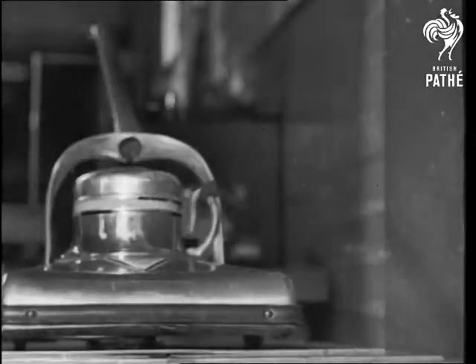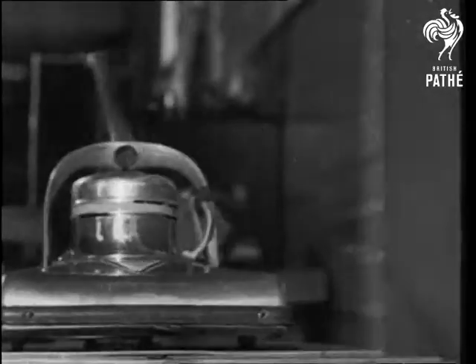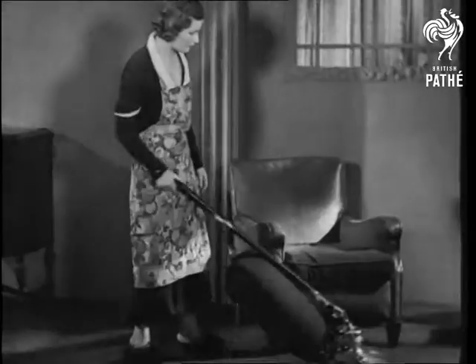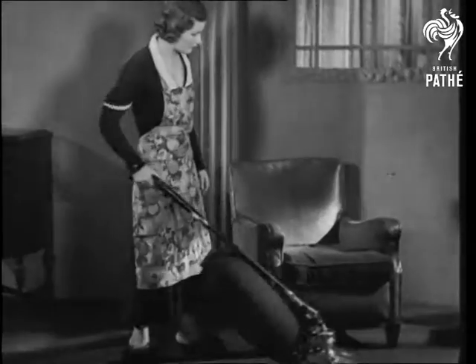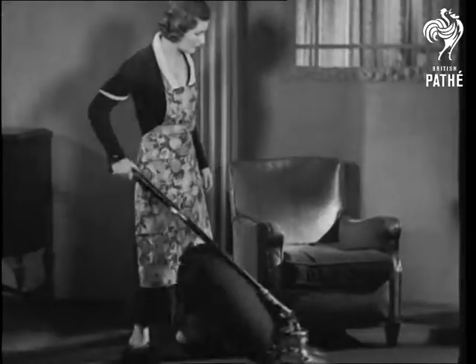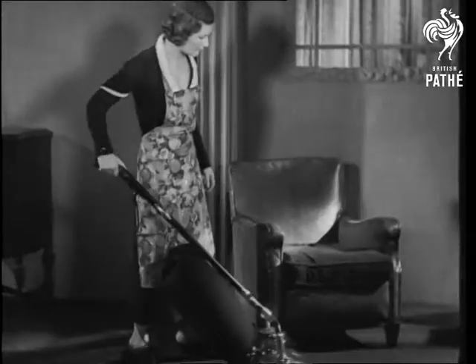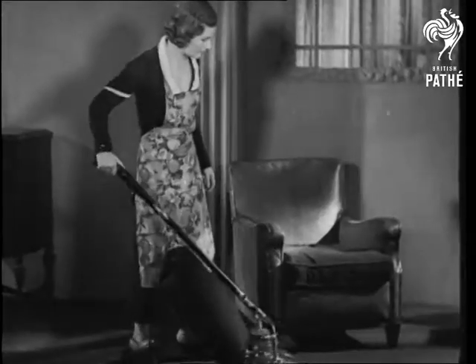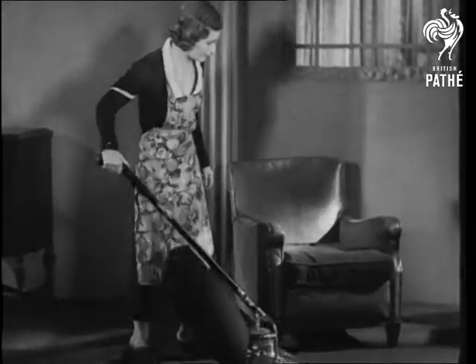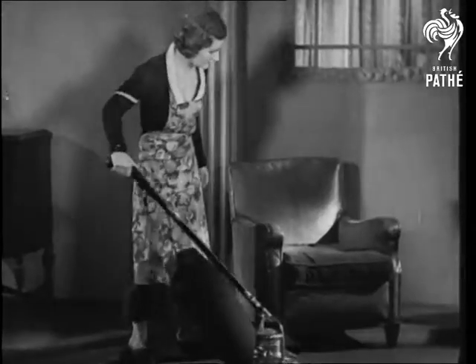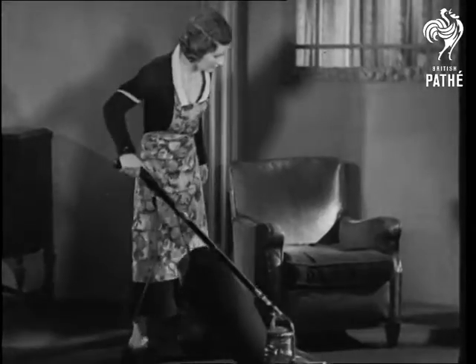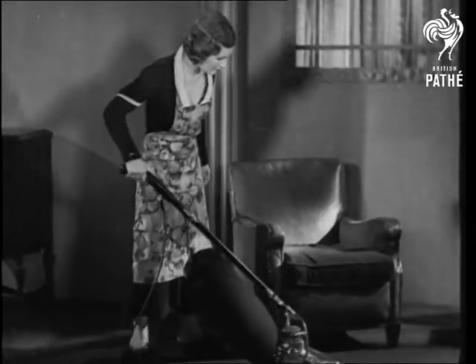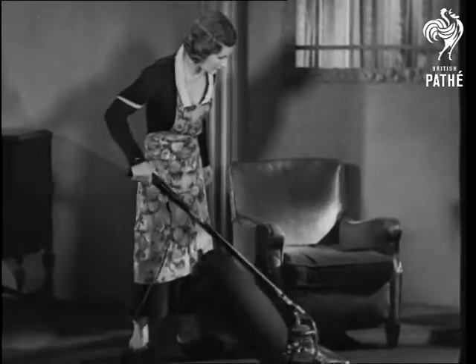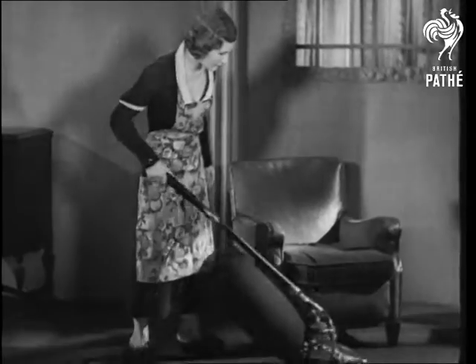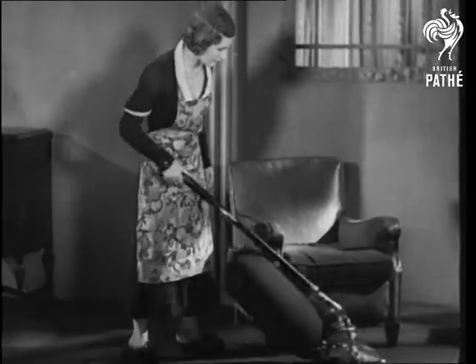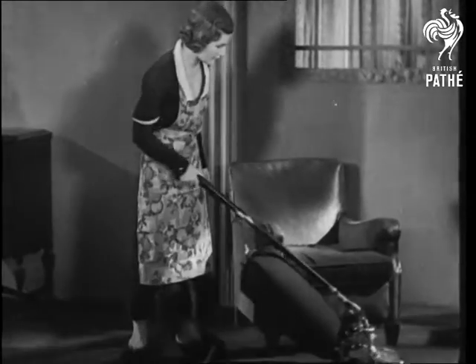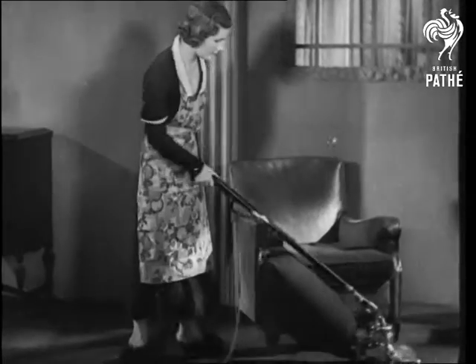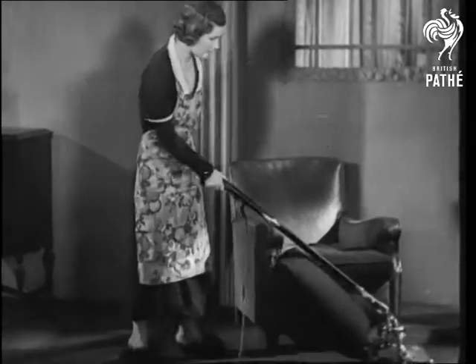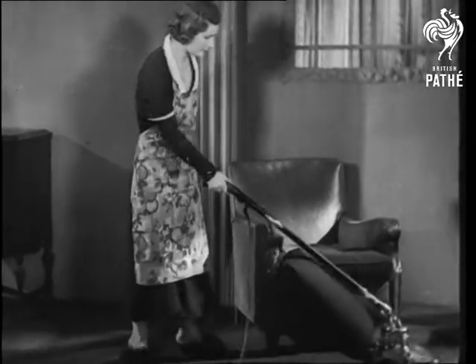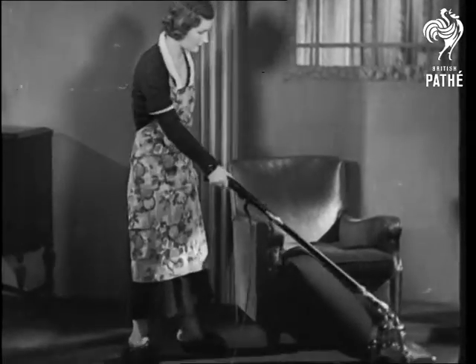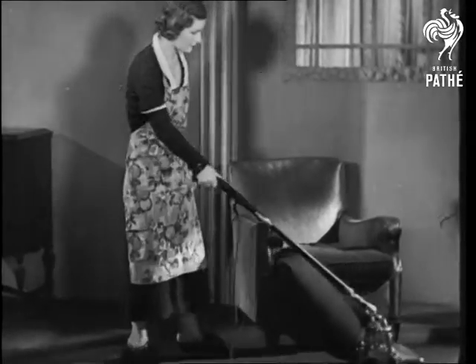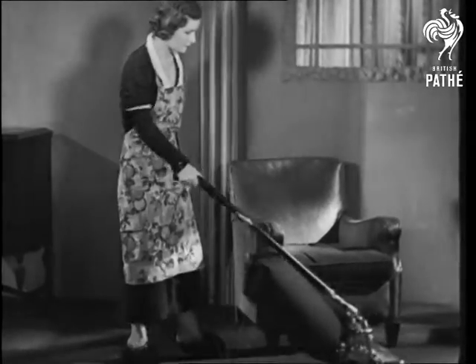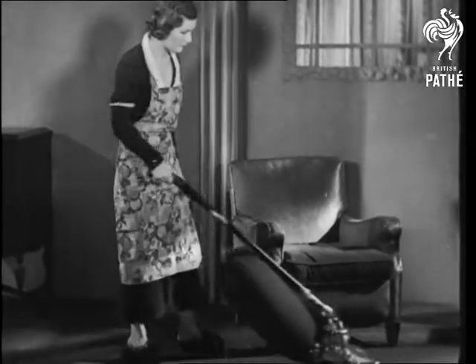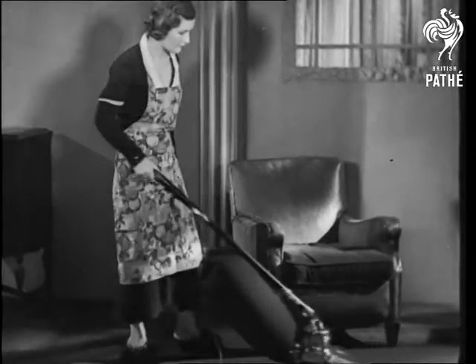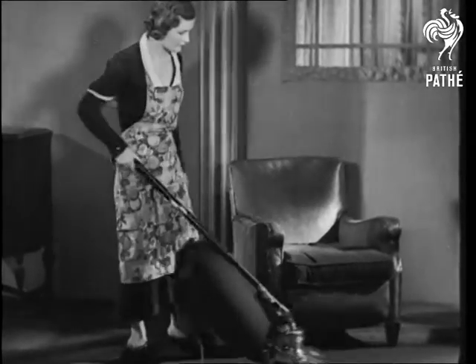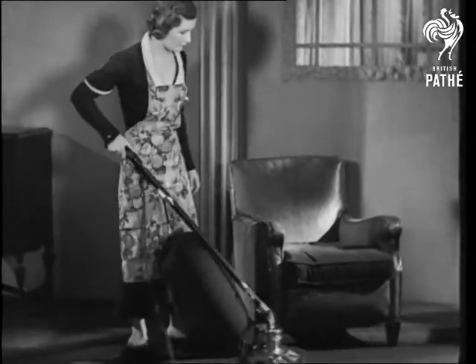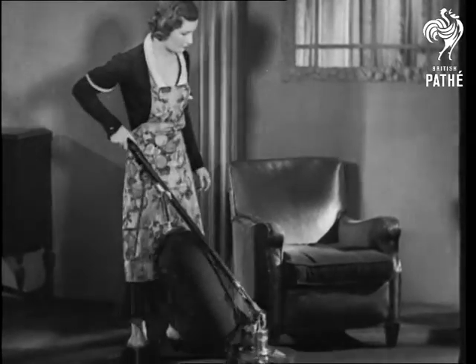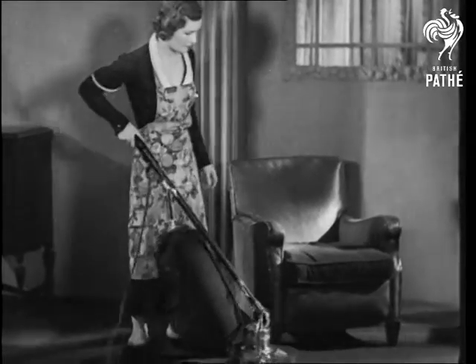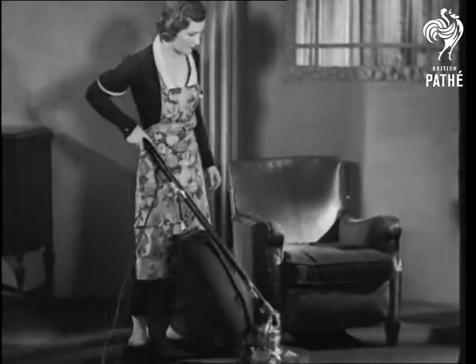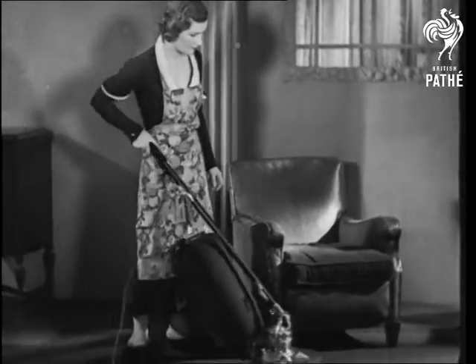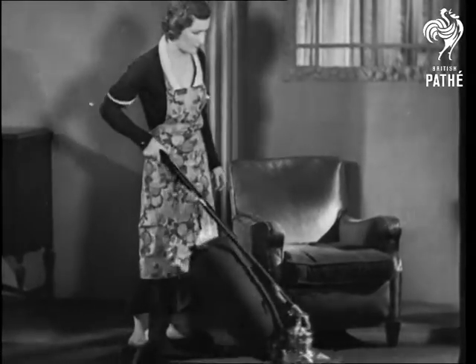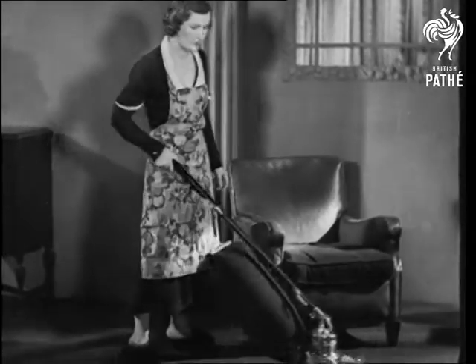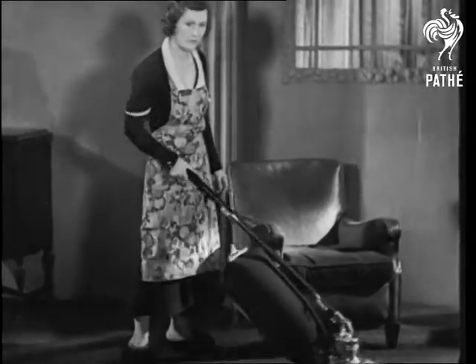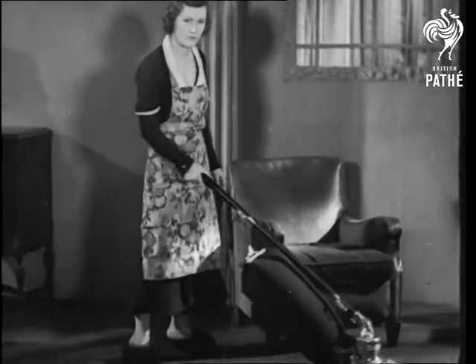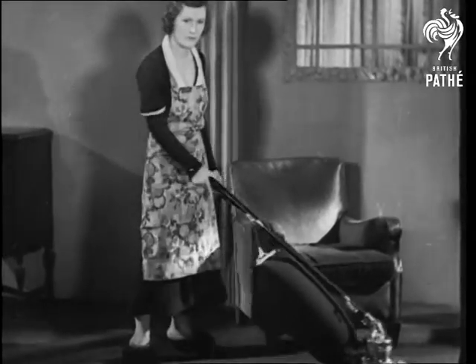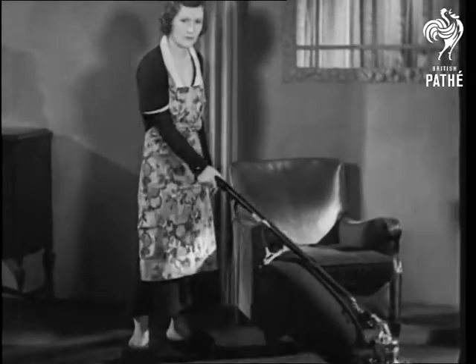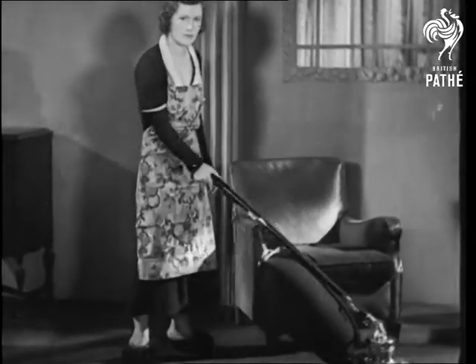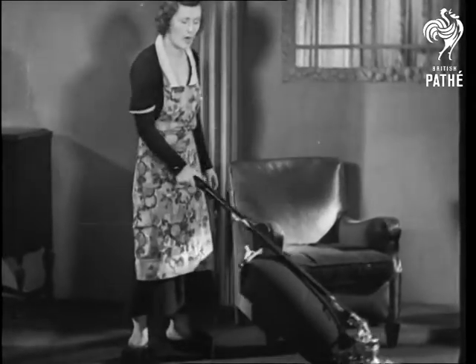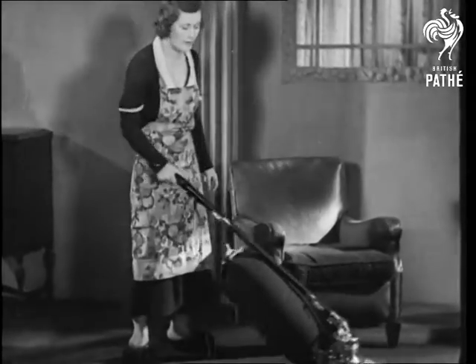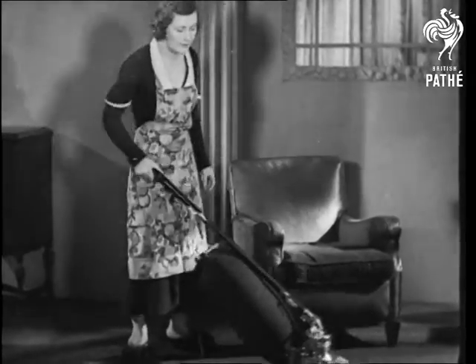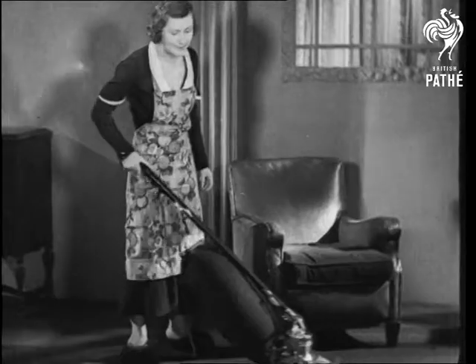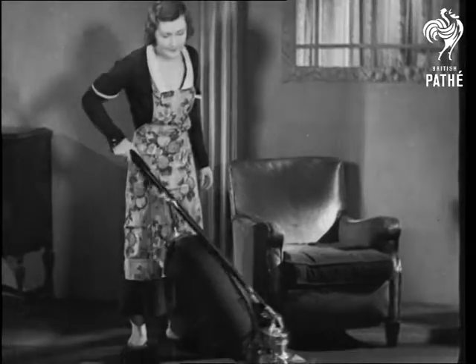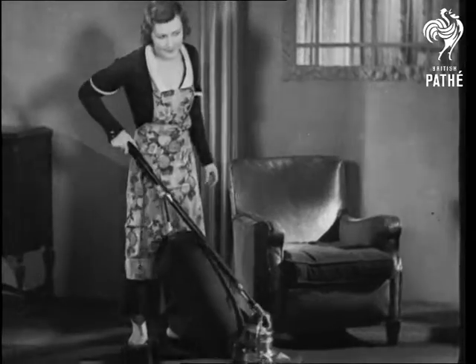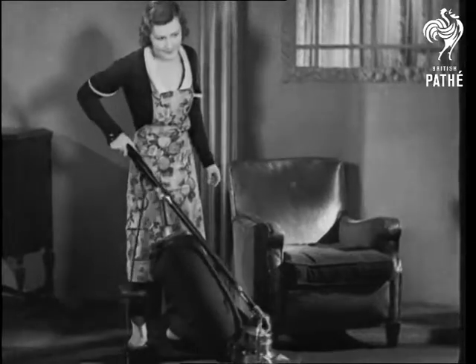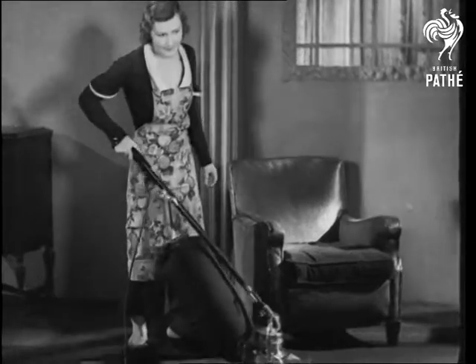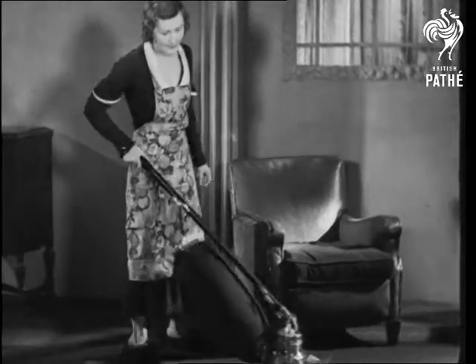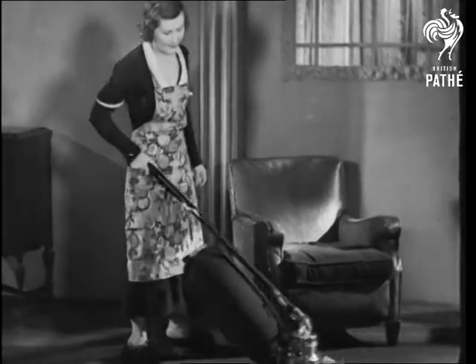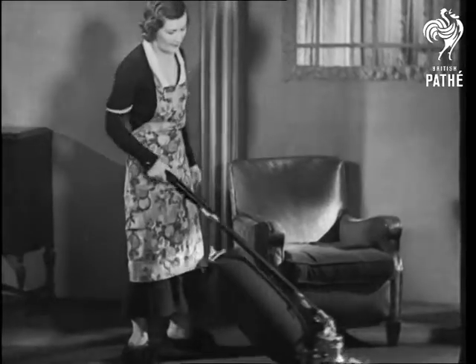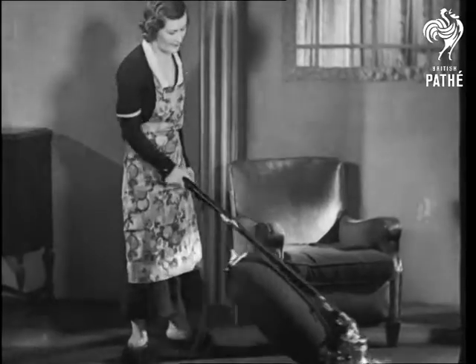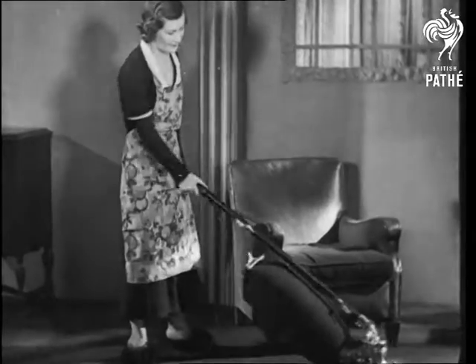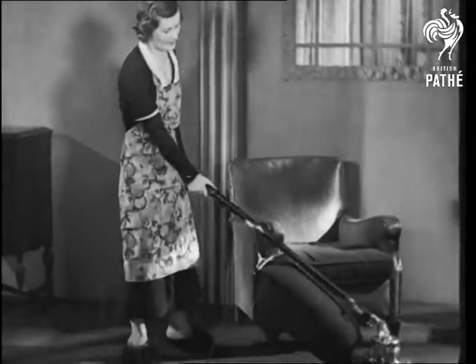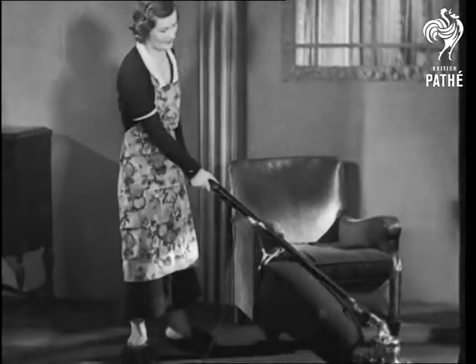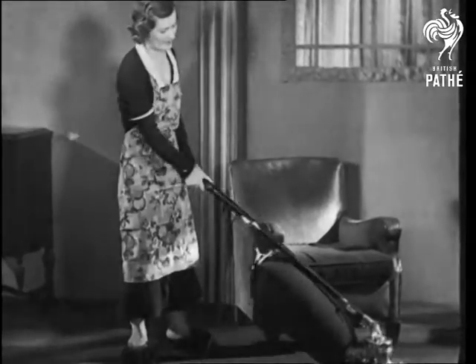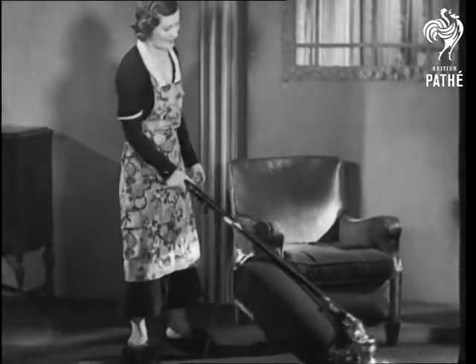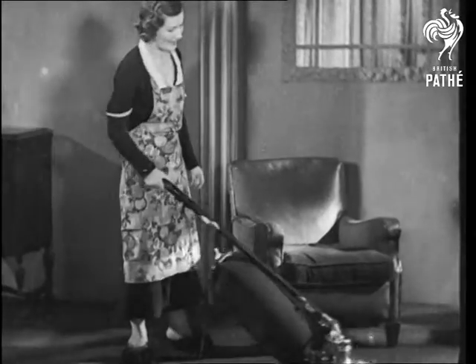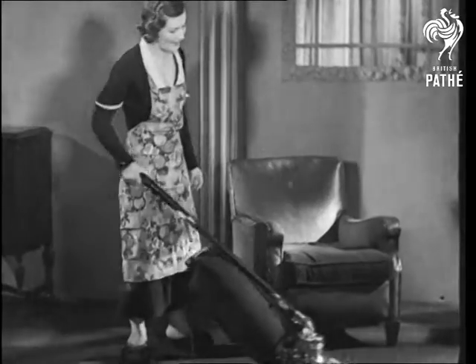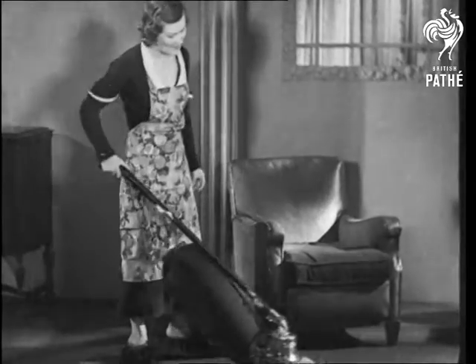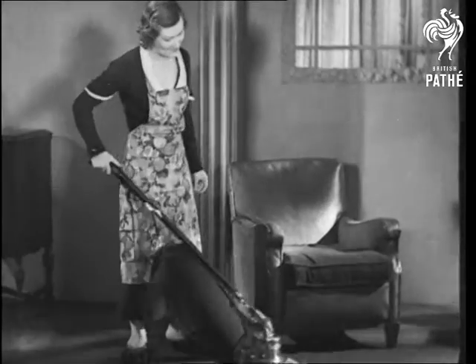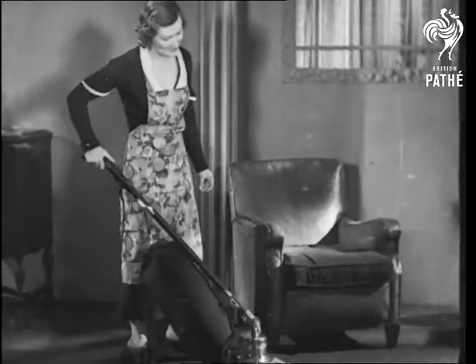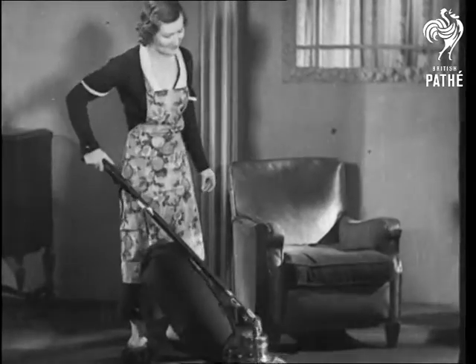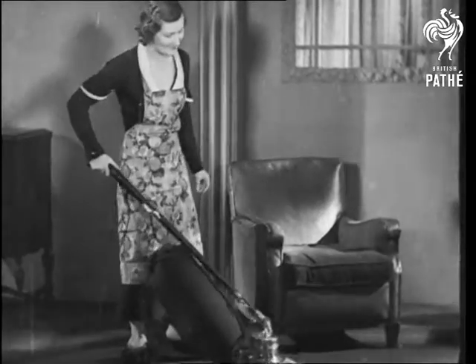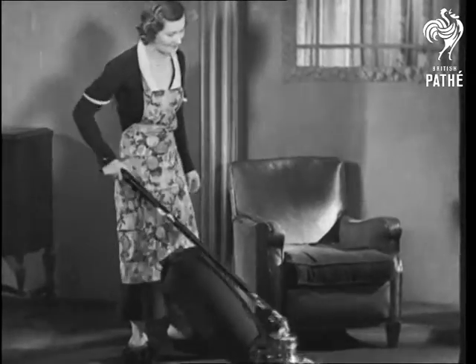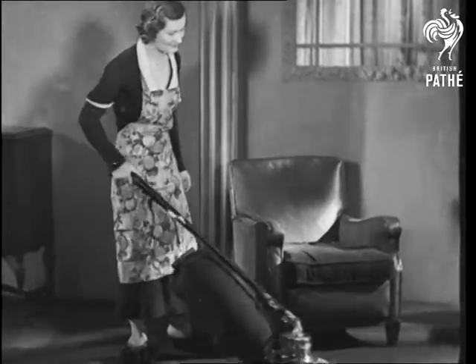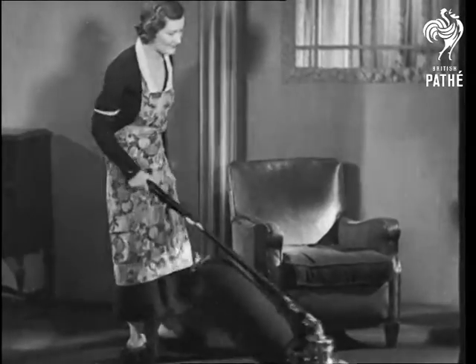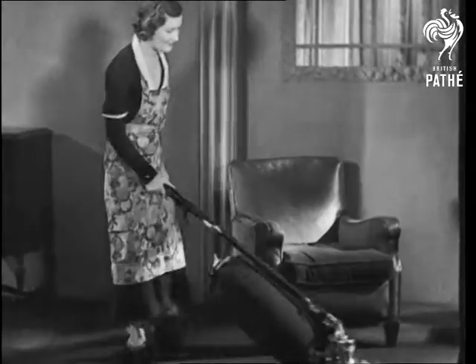And at last my lady can make light of her housework, hardly realising how much care, energy and patience have been spent on her behalf.